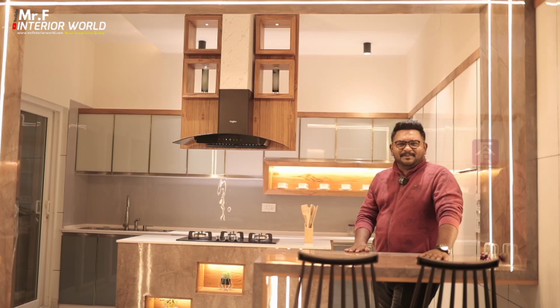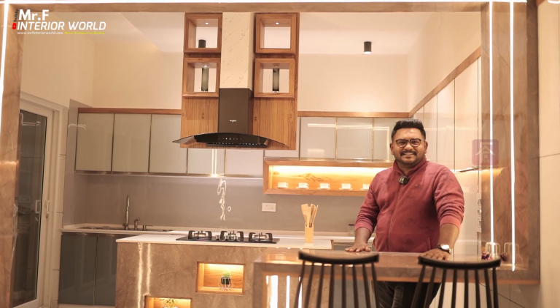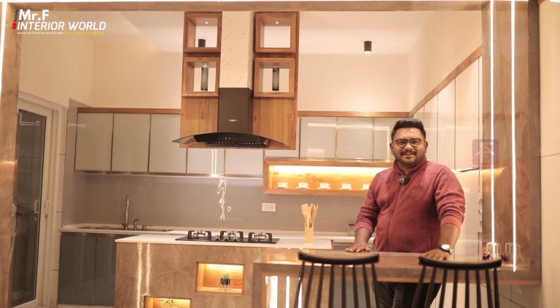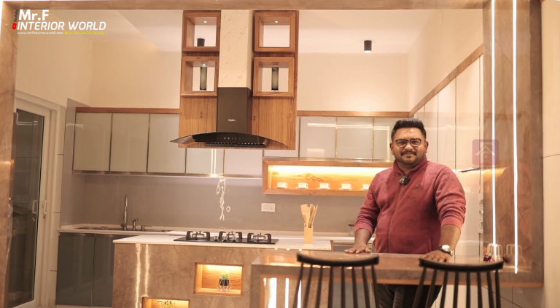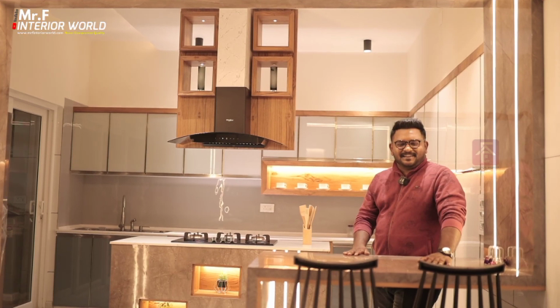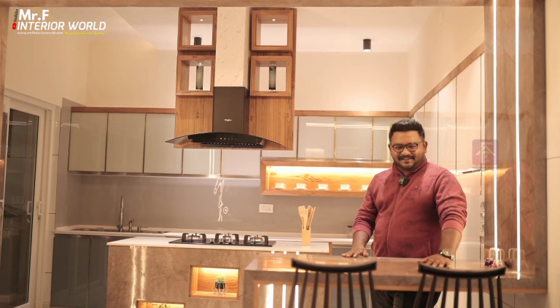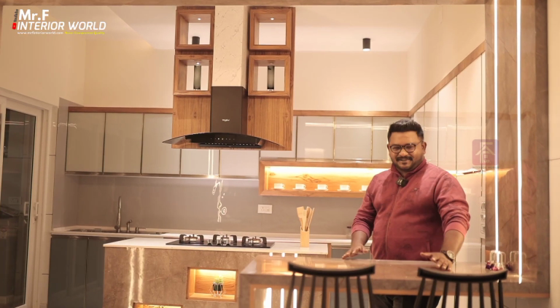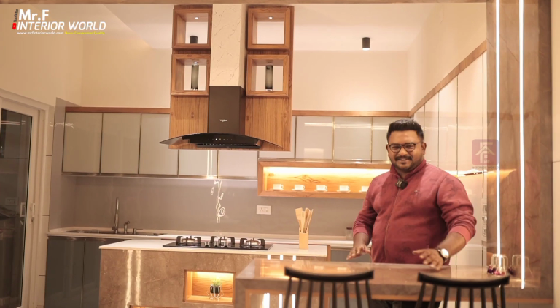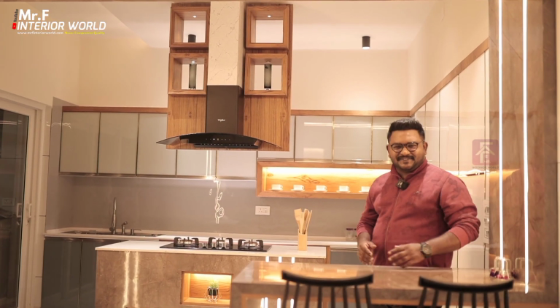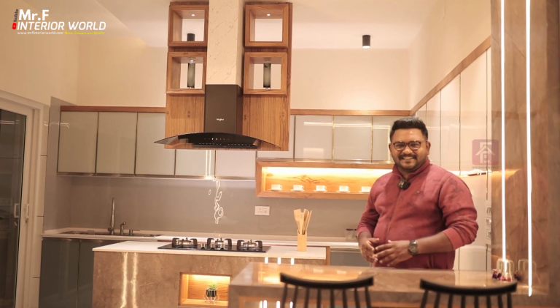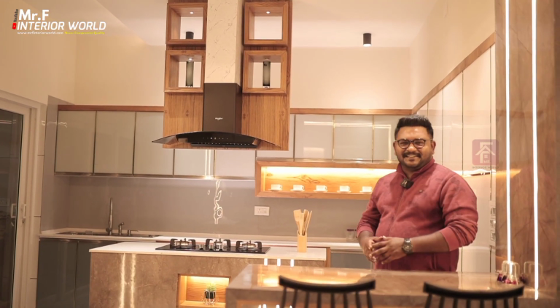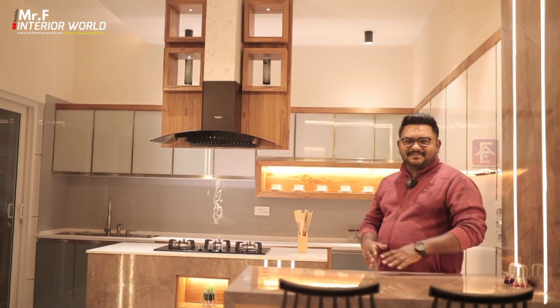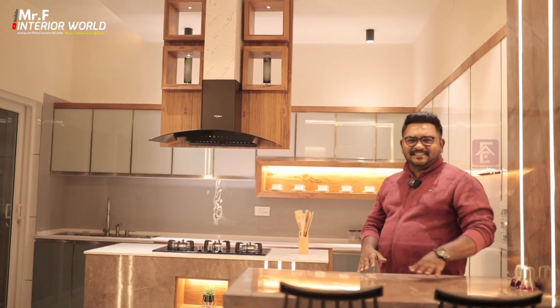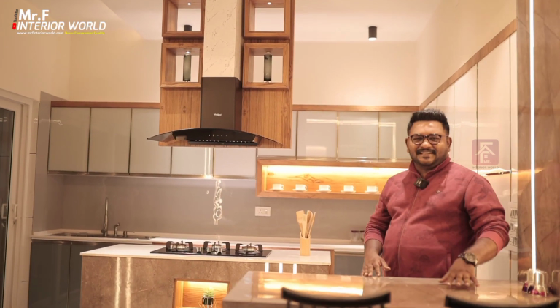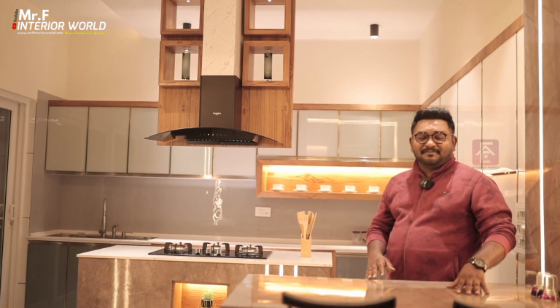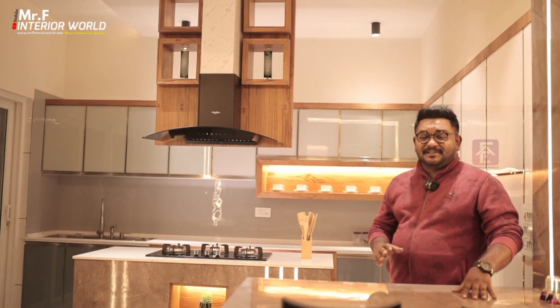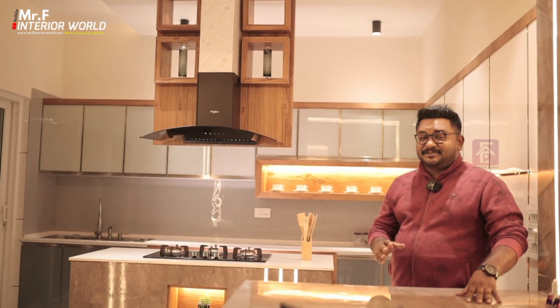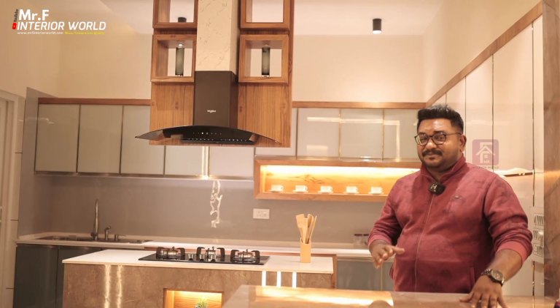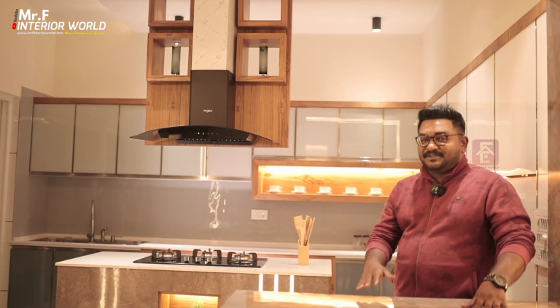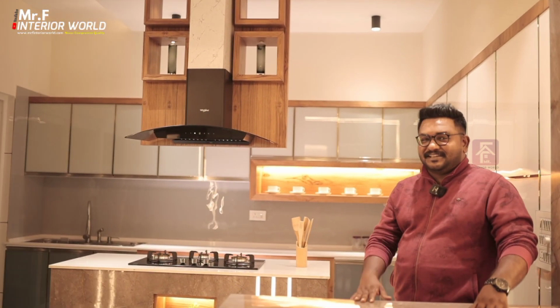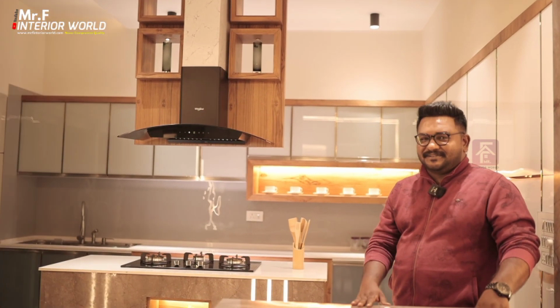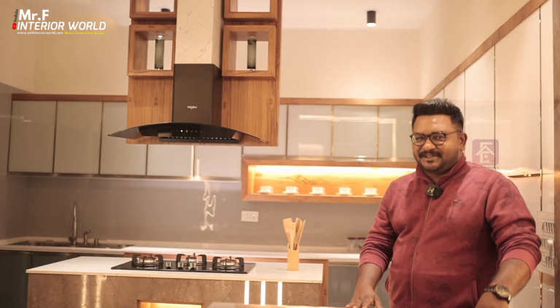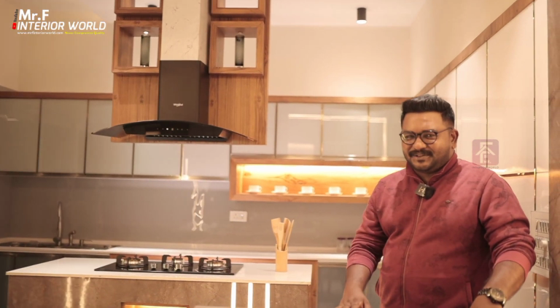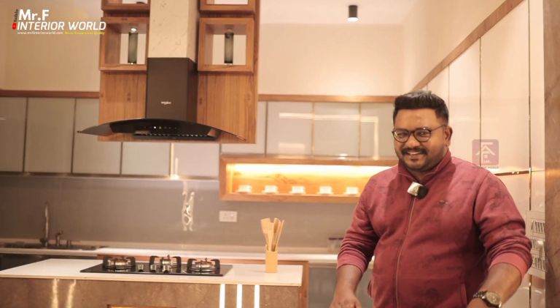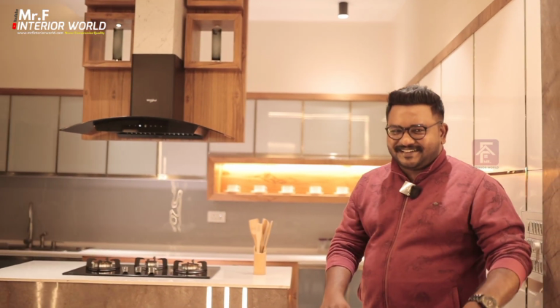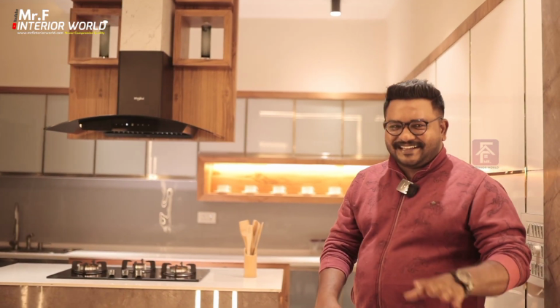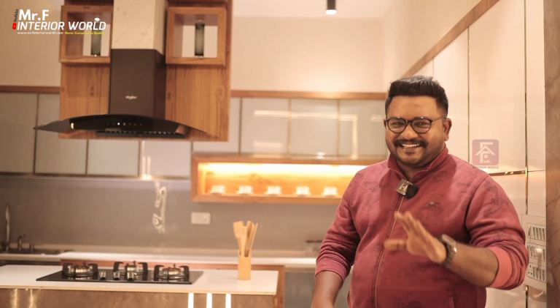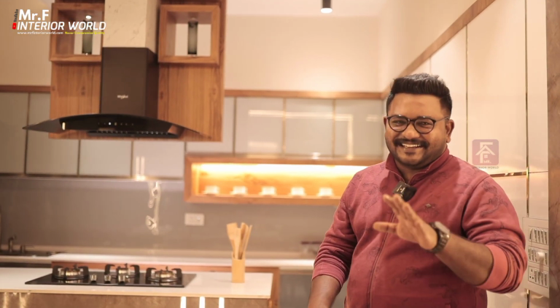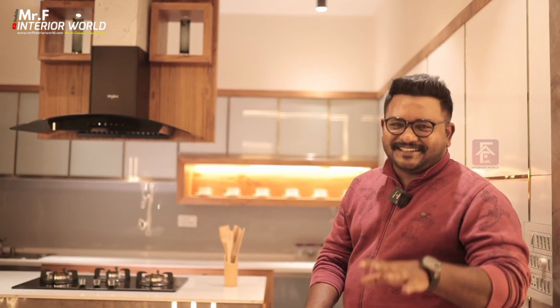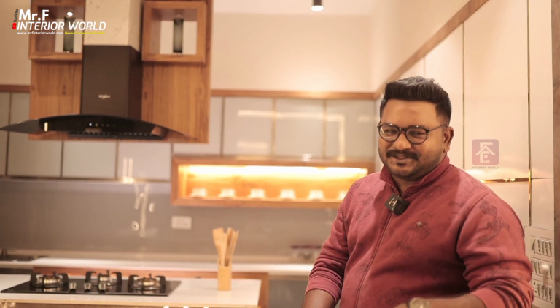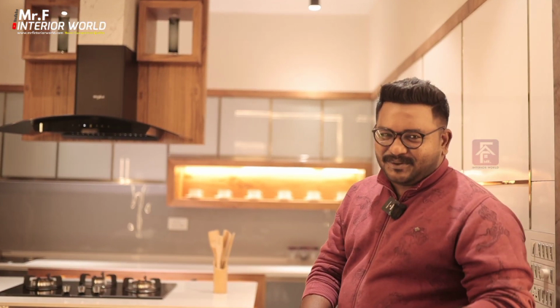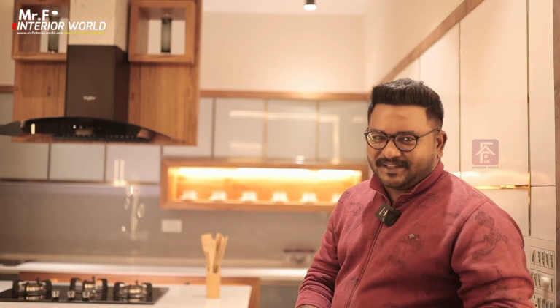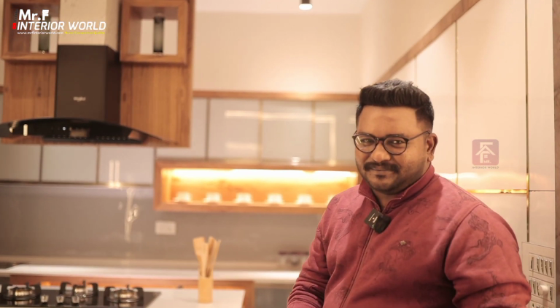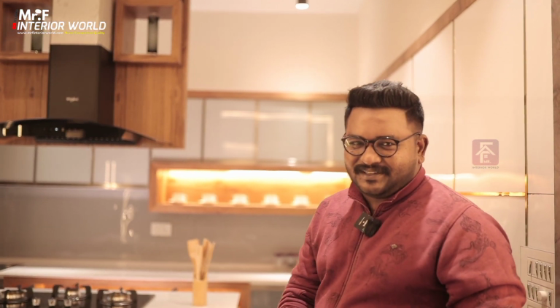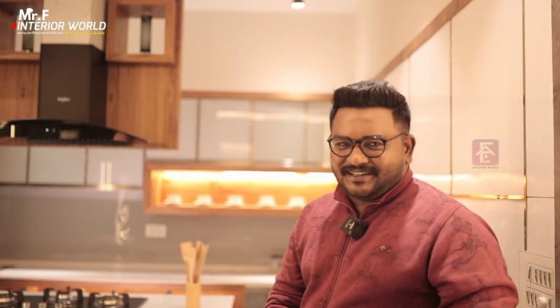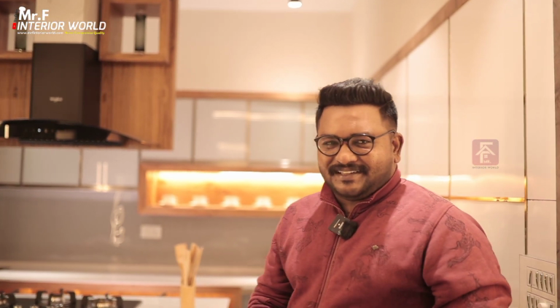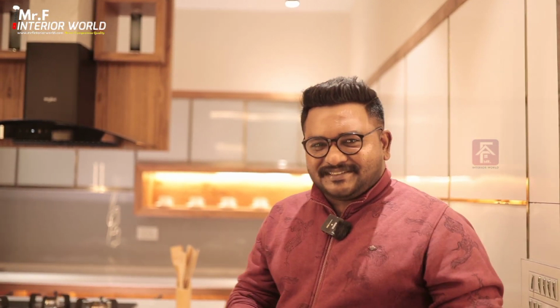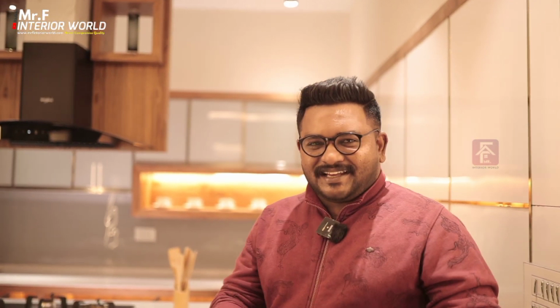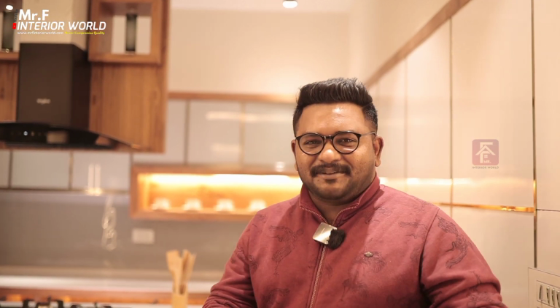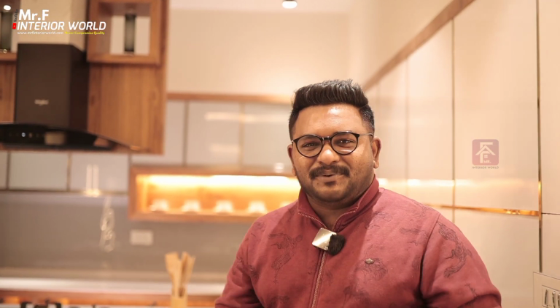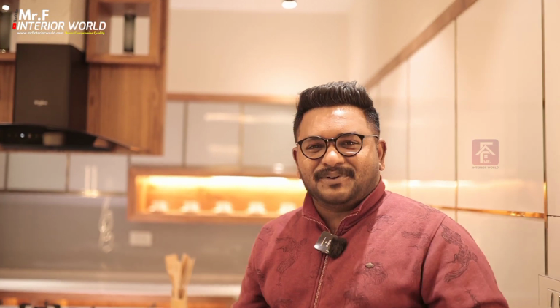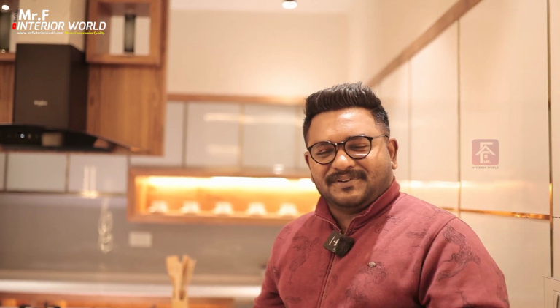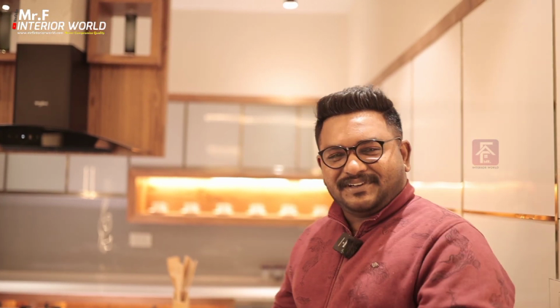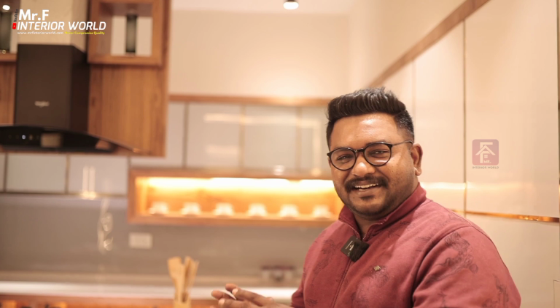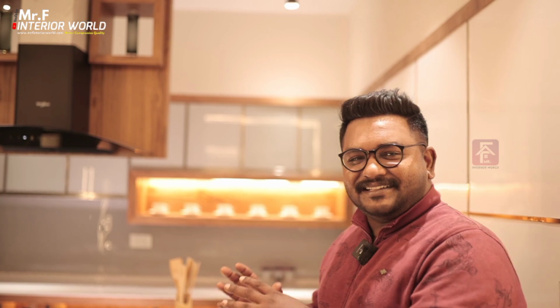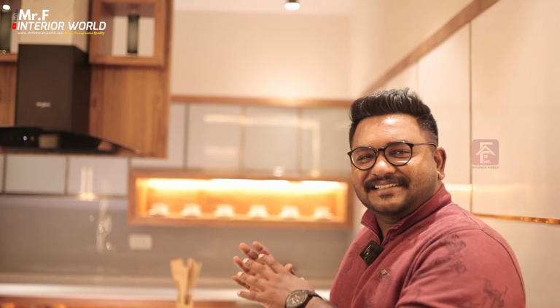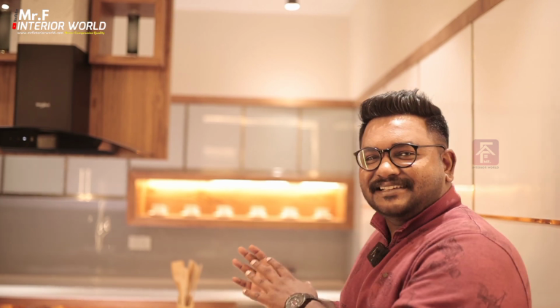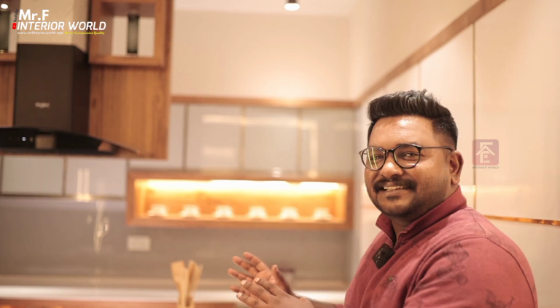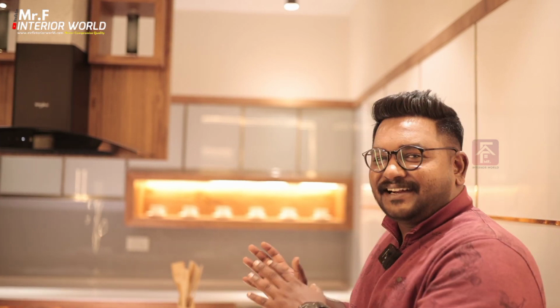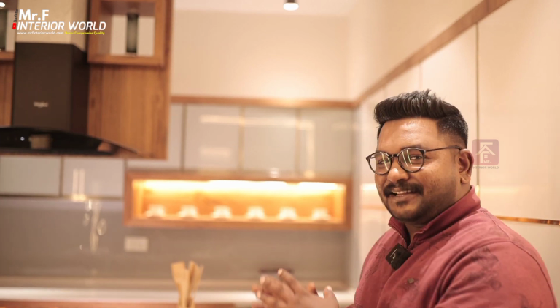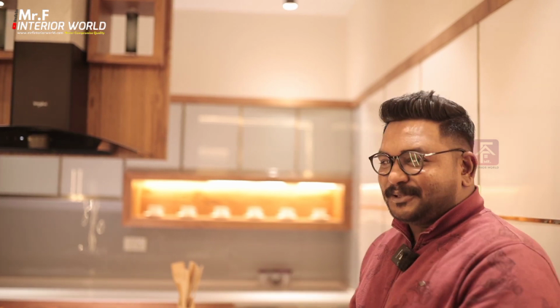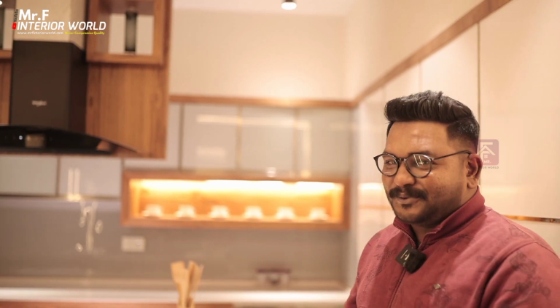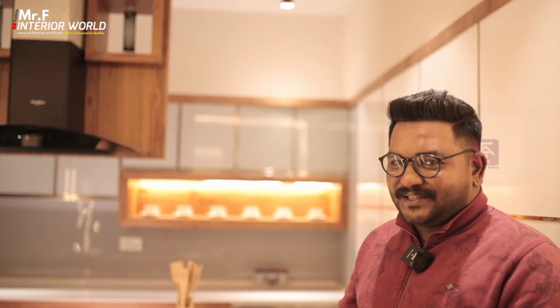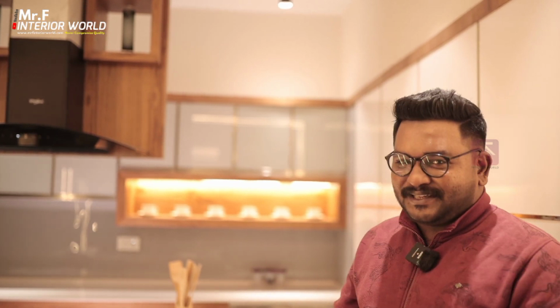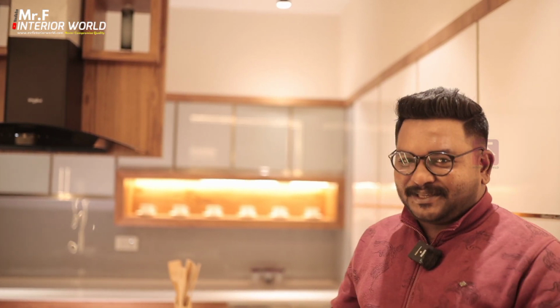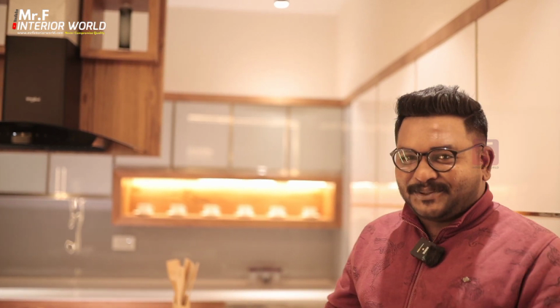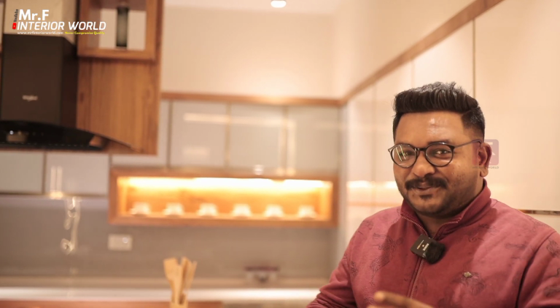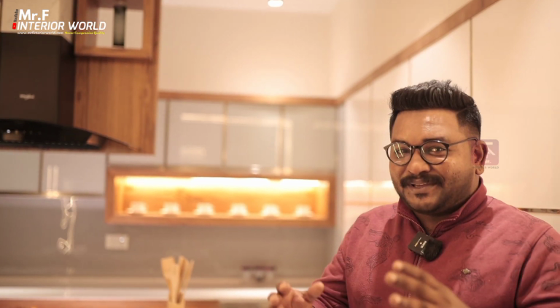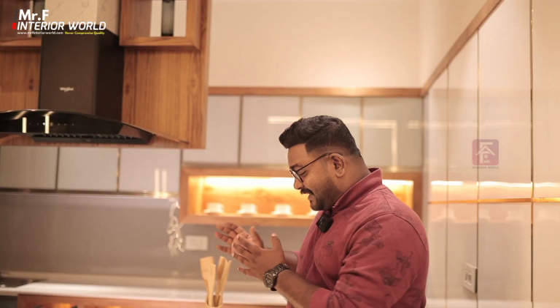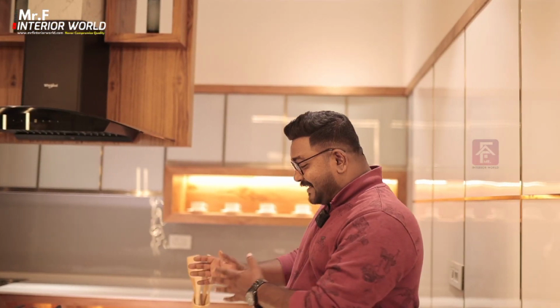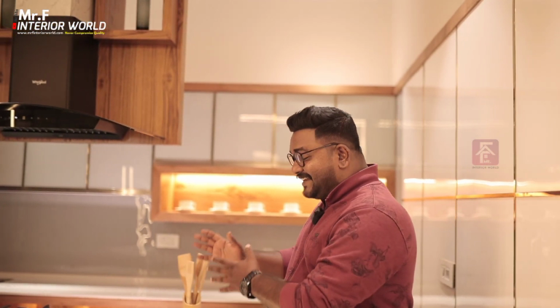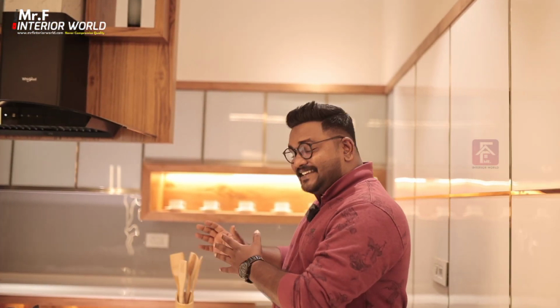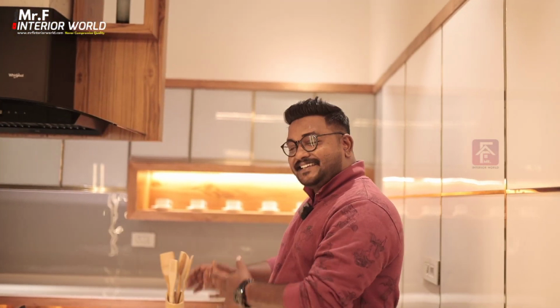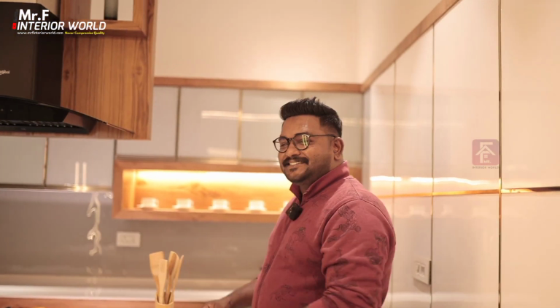Hello everyone, welcome to the first video of MR of Interior. I am going to talk about an island kitchen.